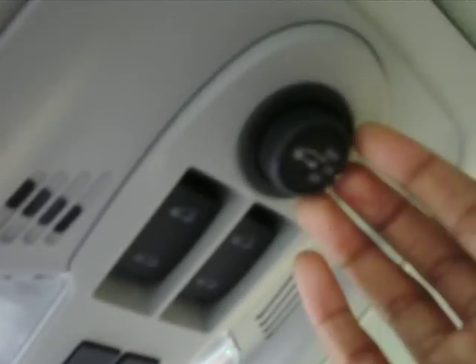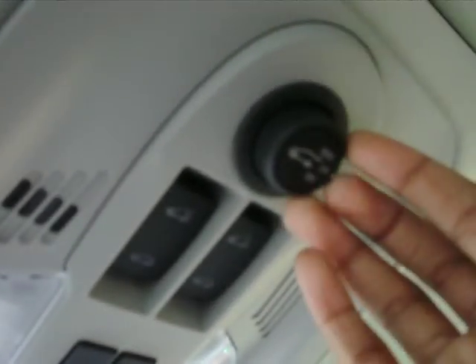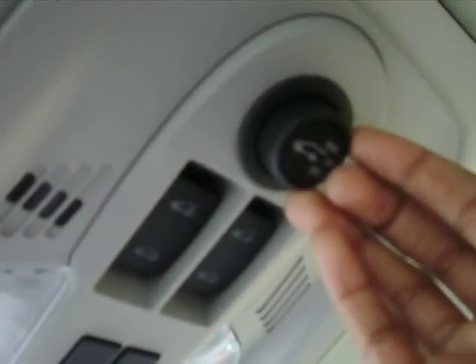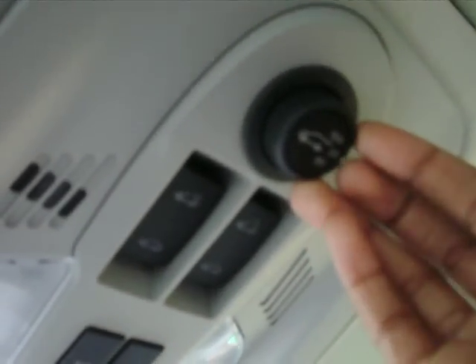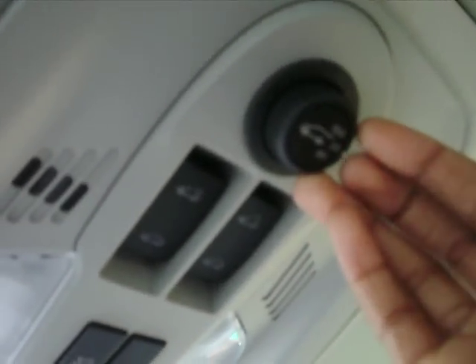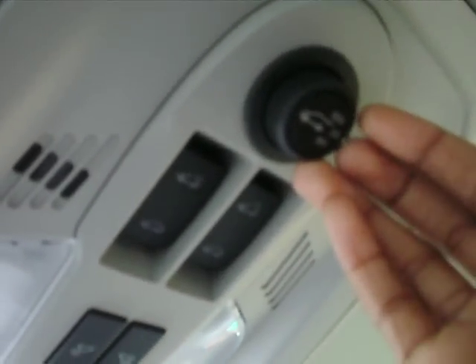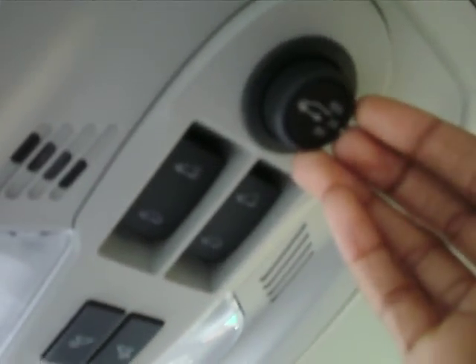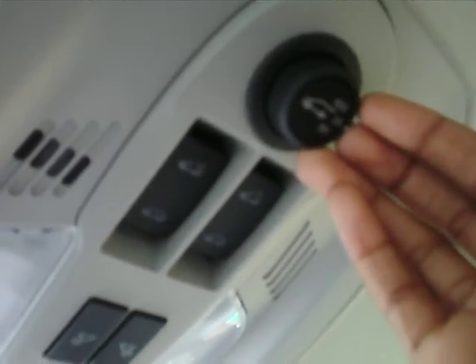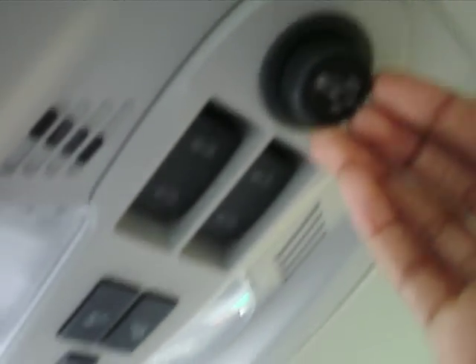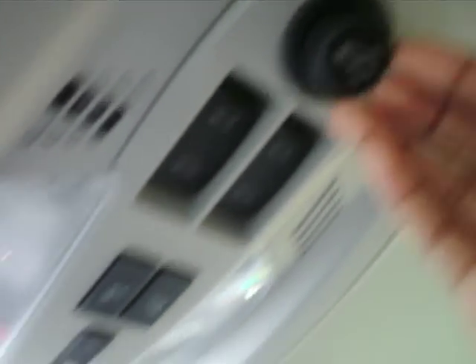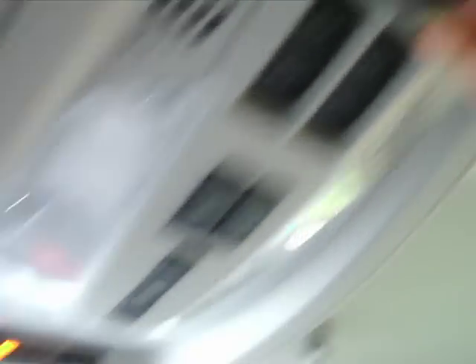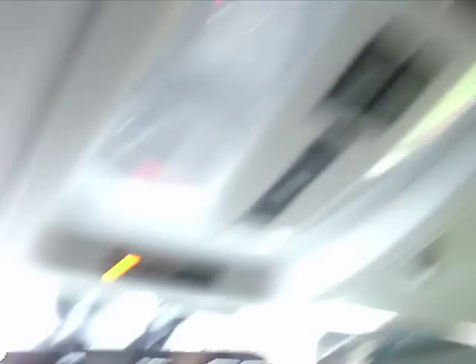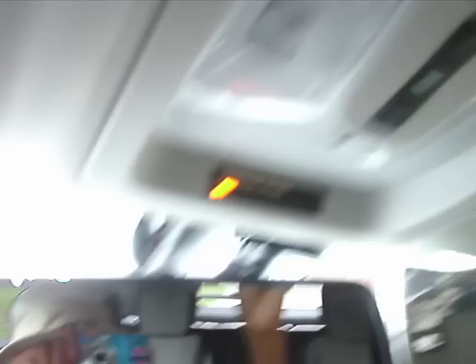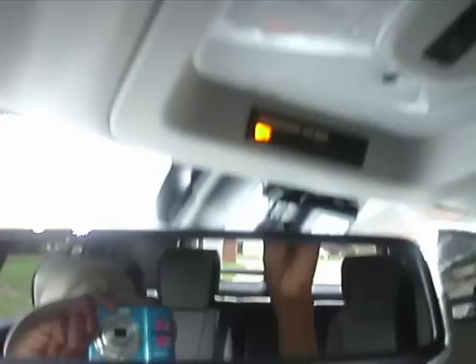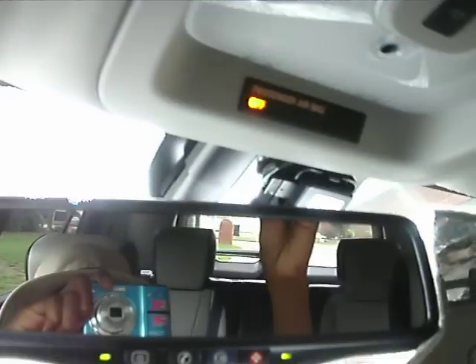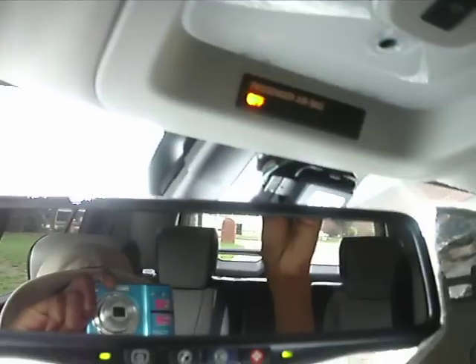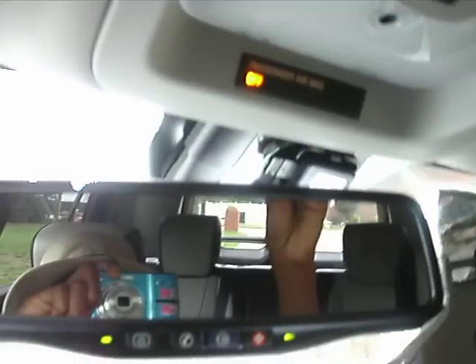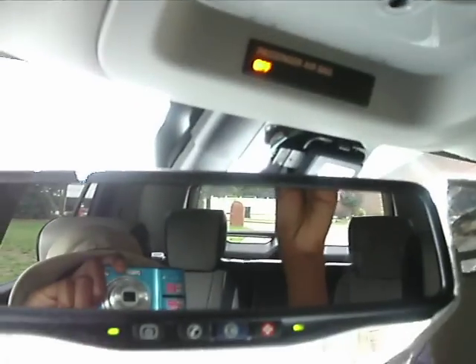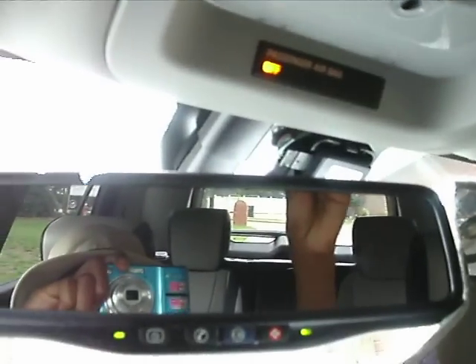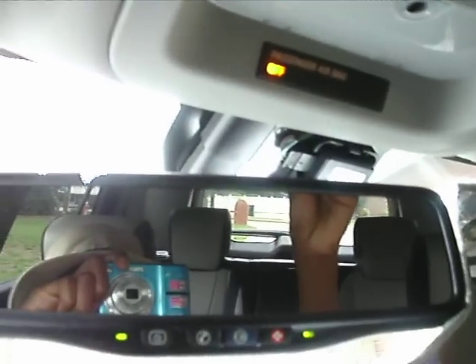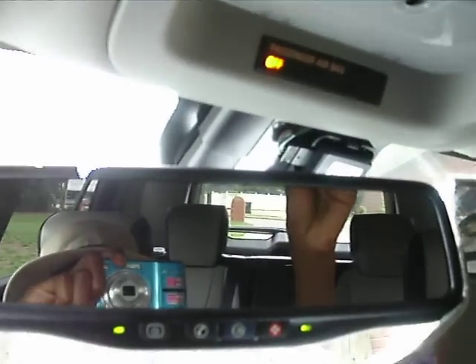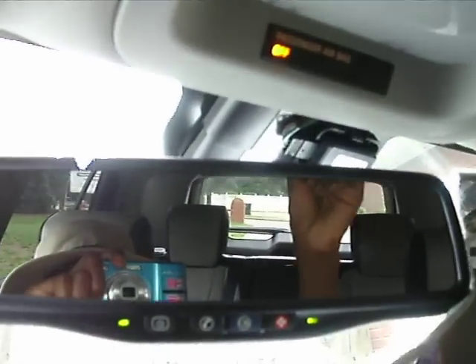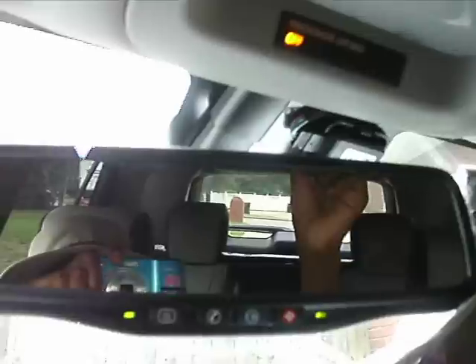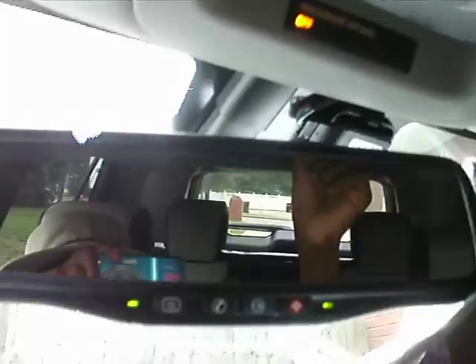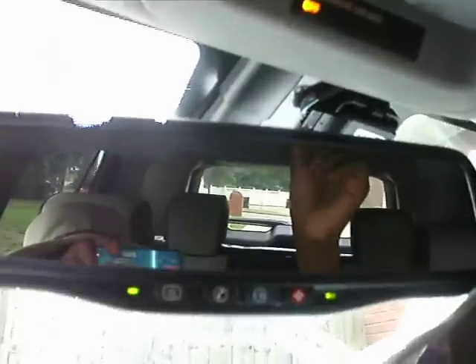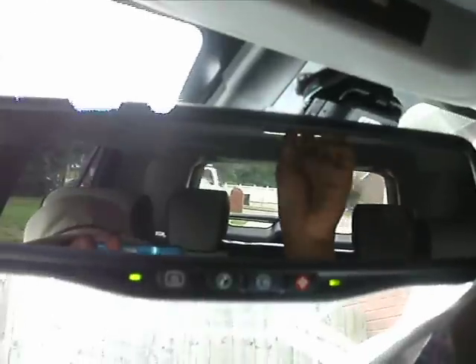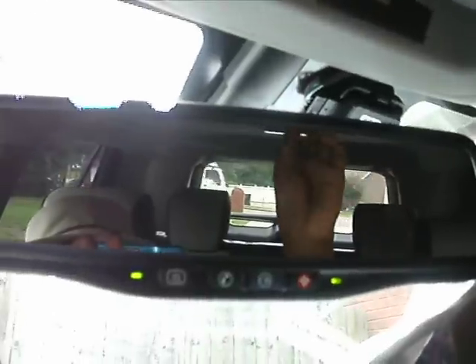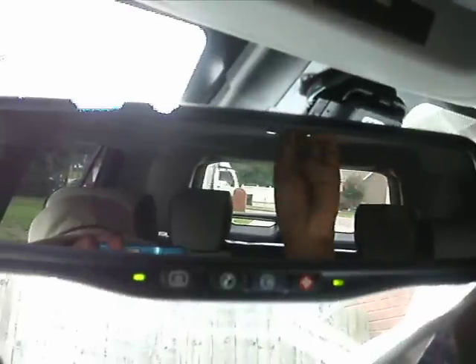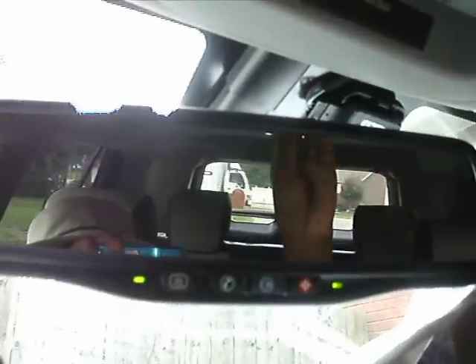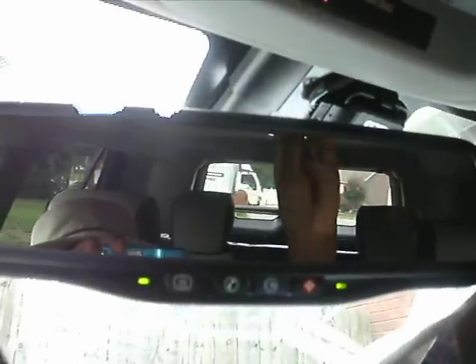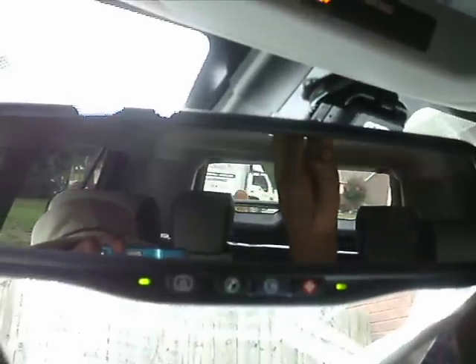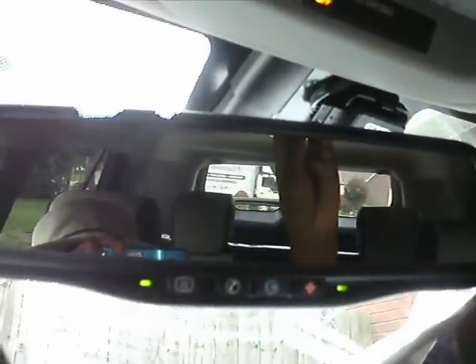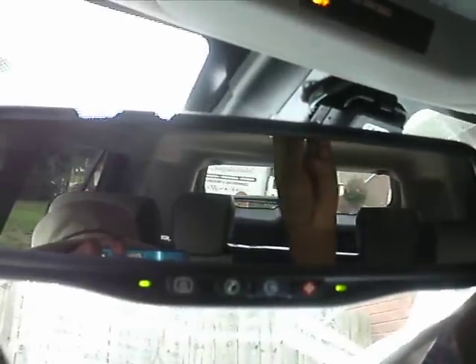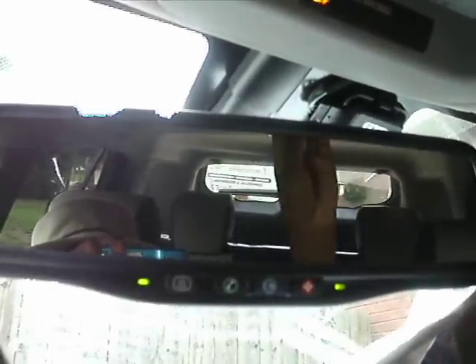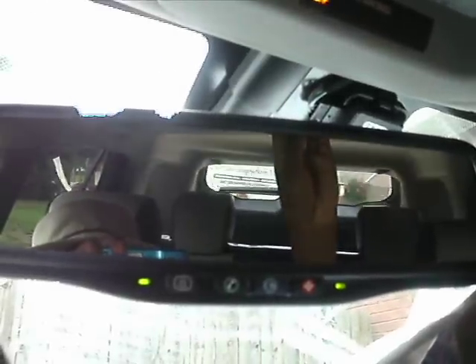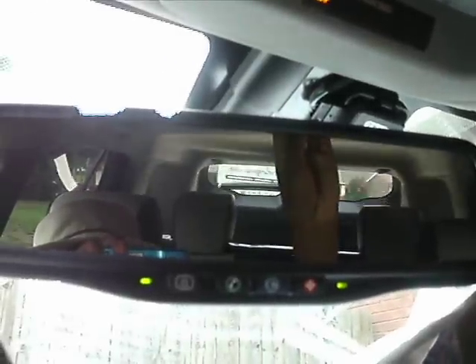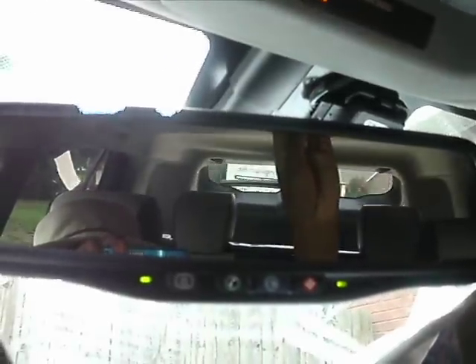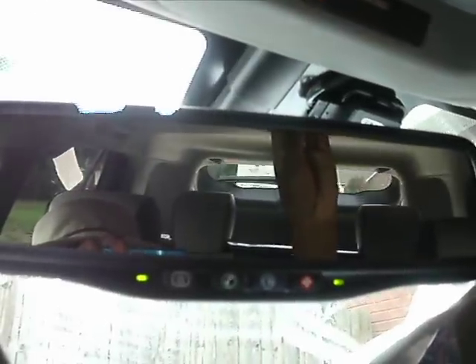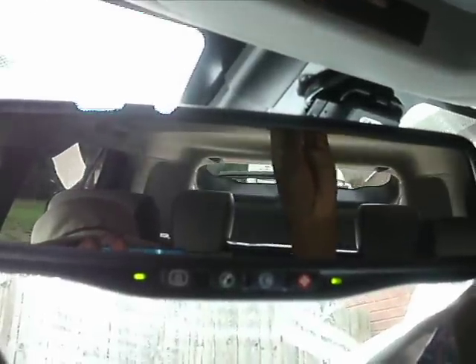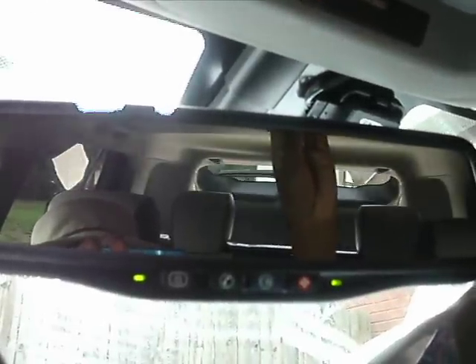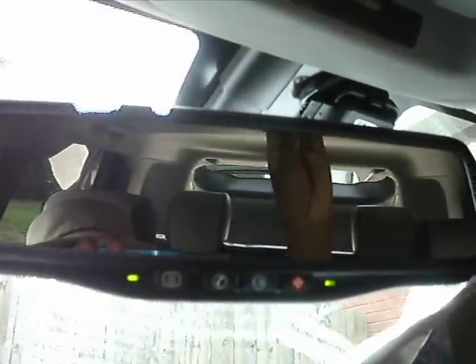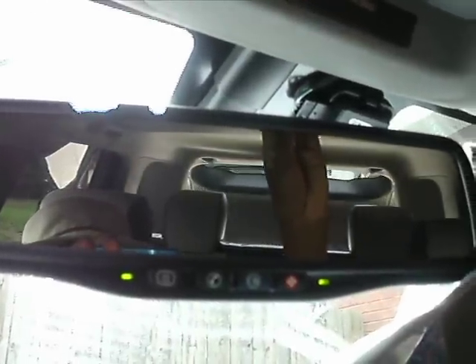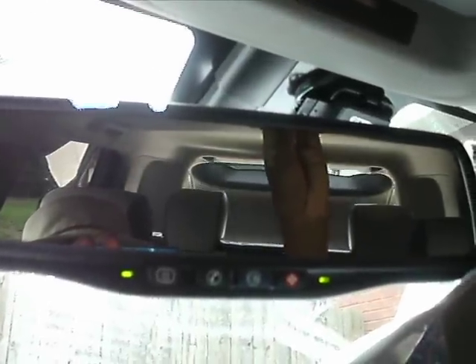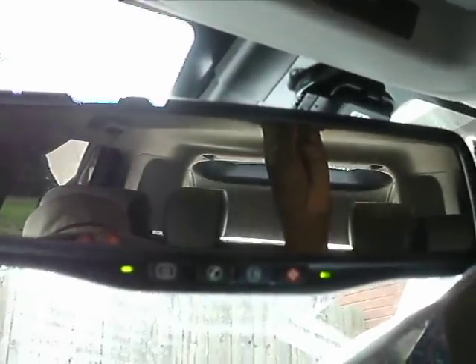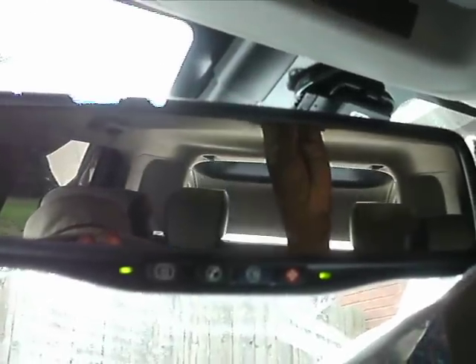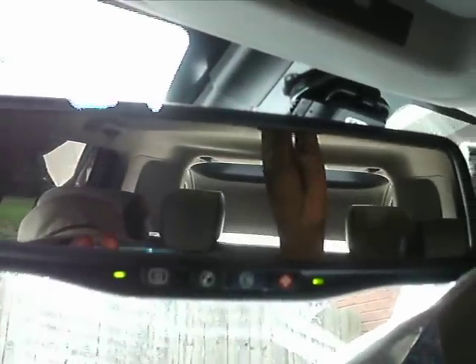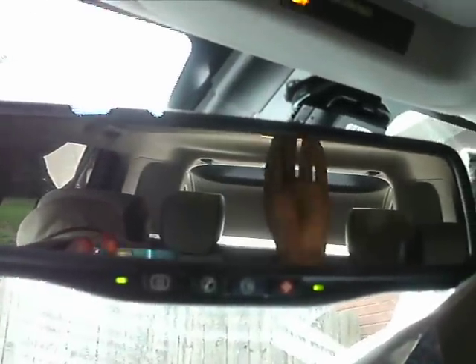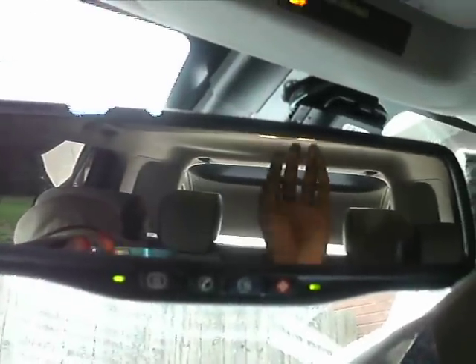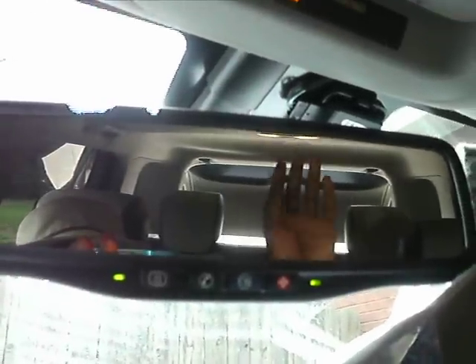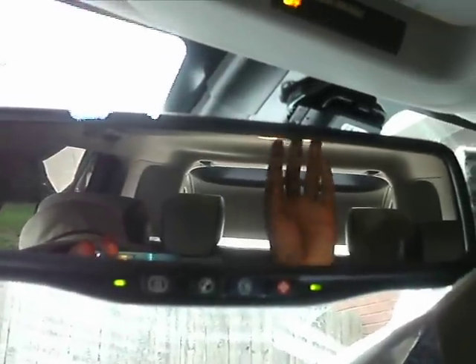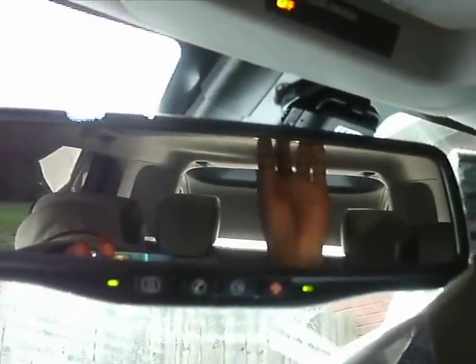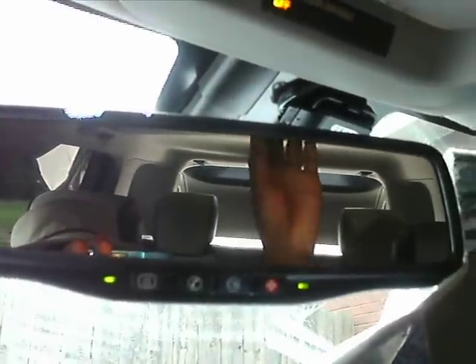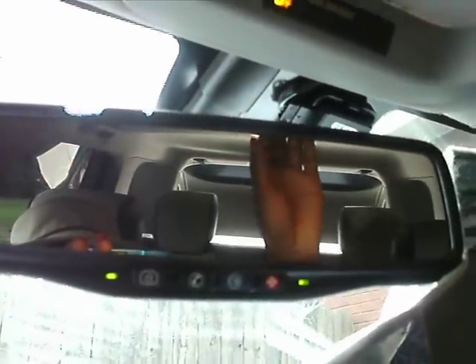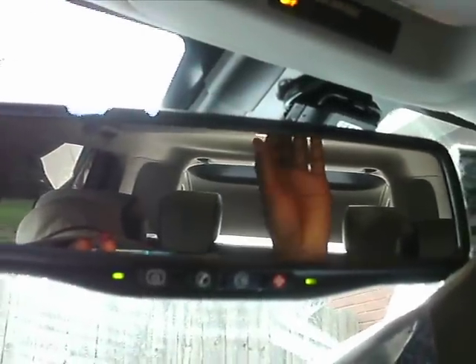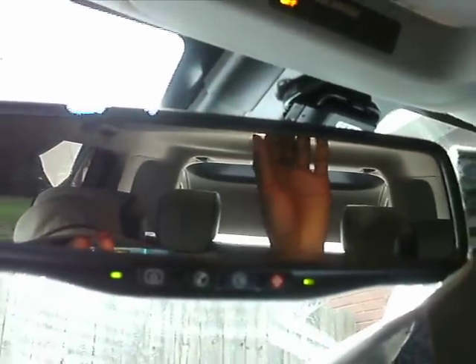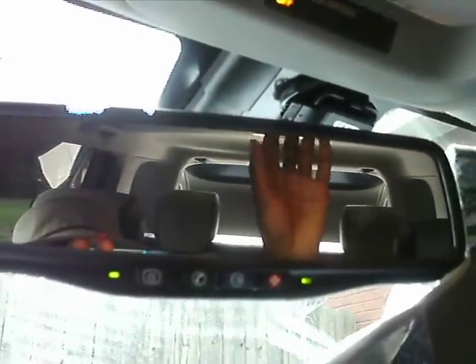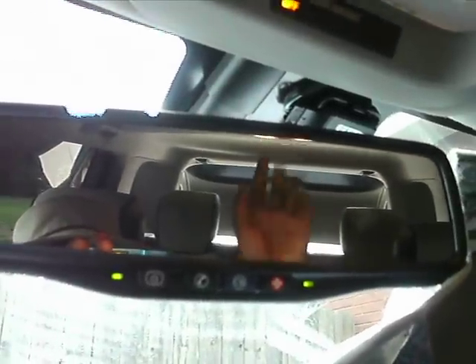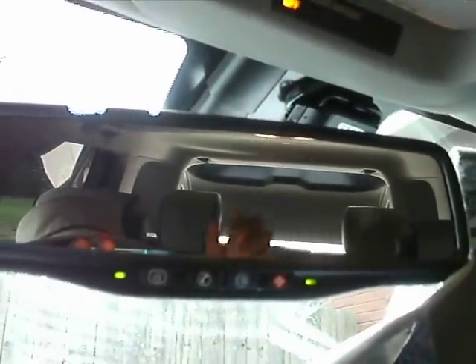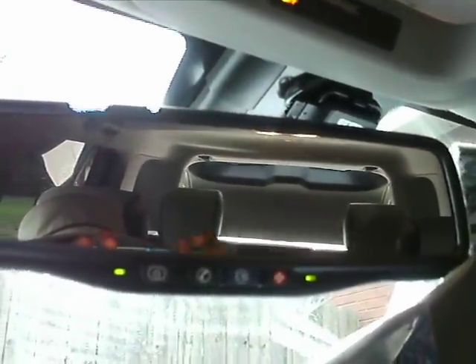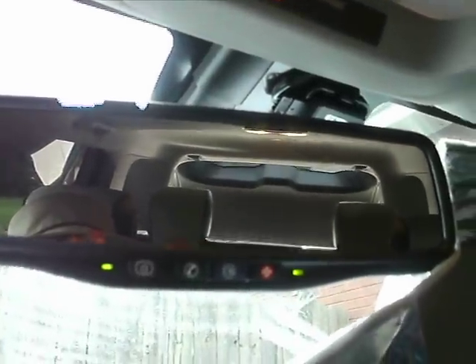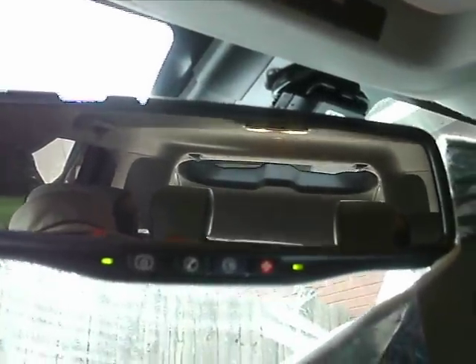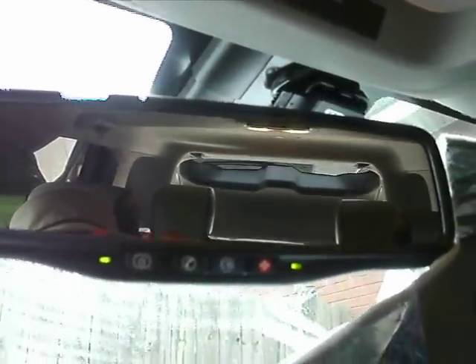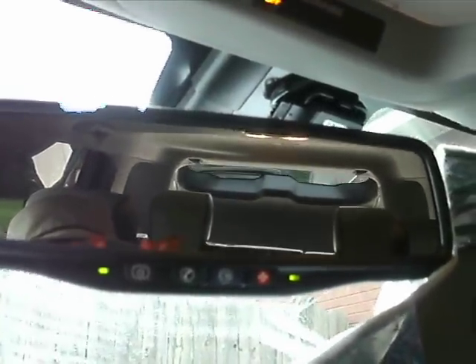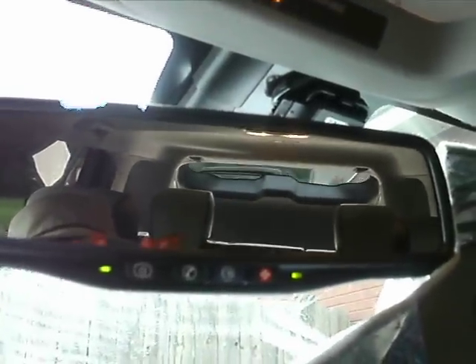One-touch automatic sliding and tilting sunroof. Powered tailgate.